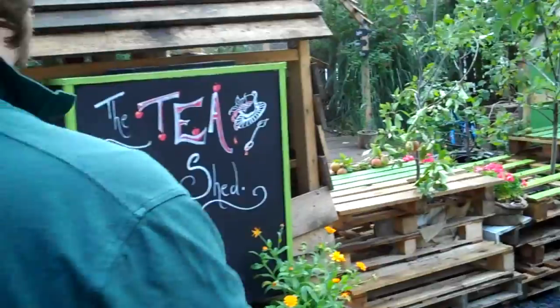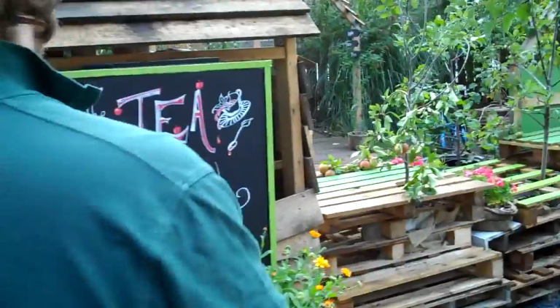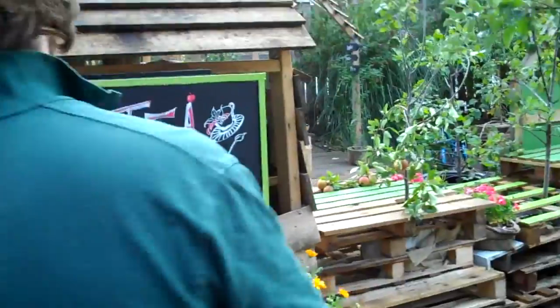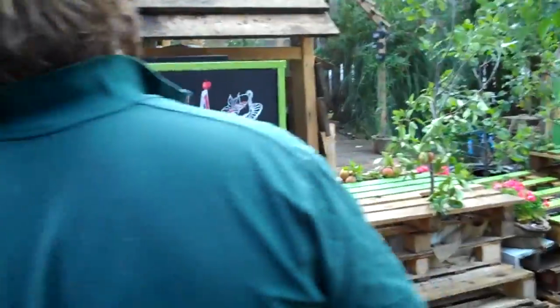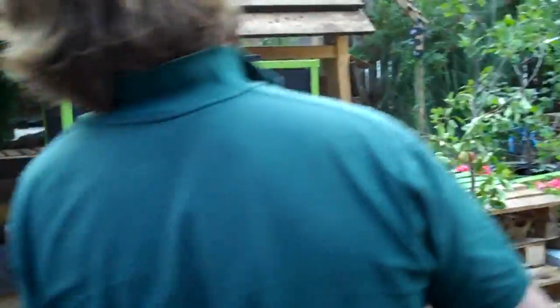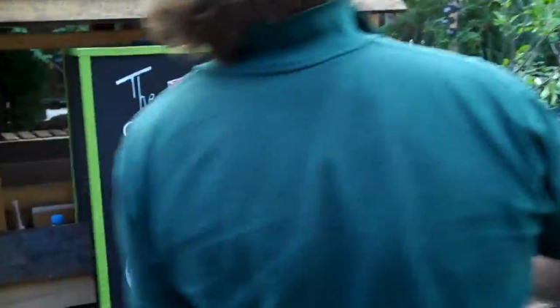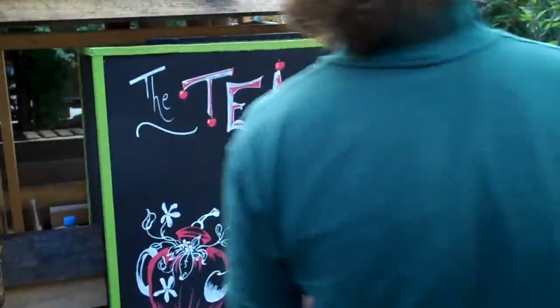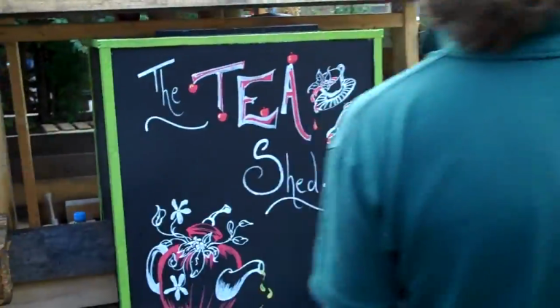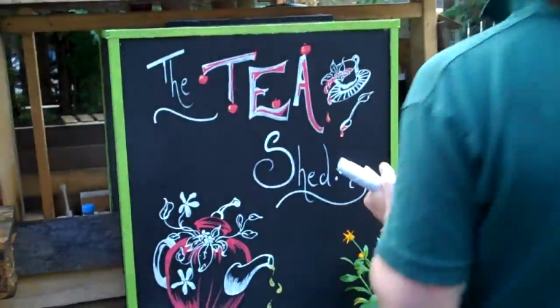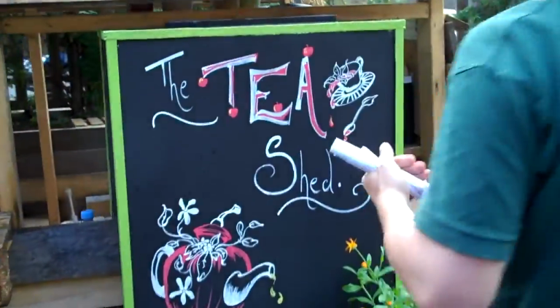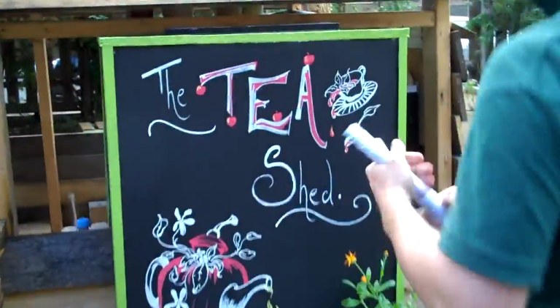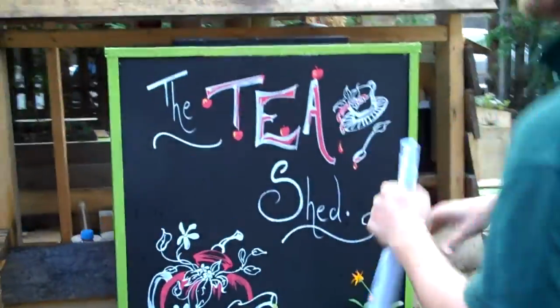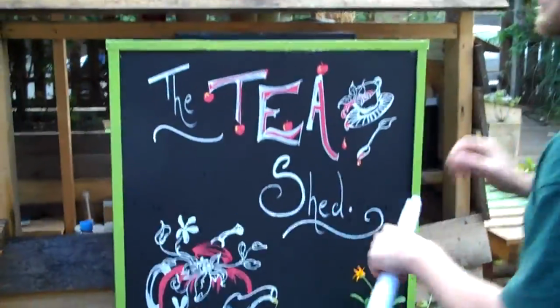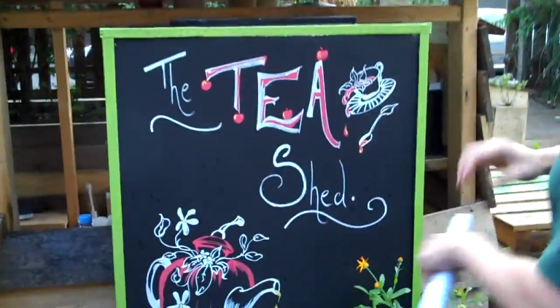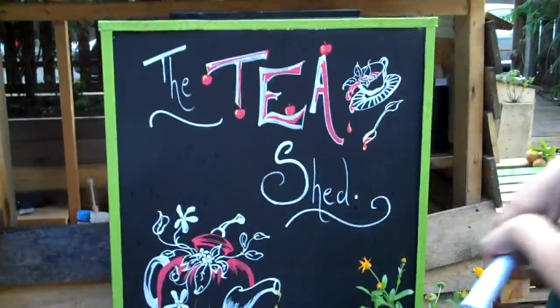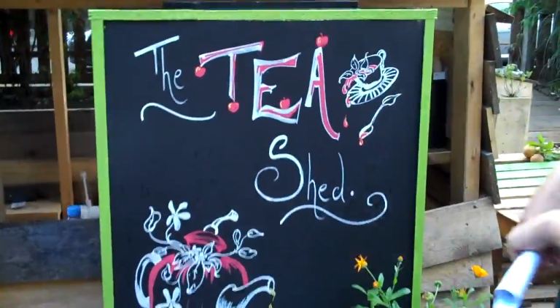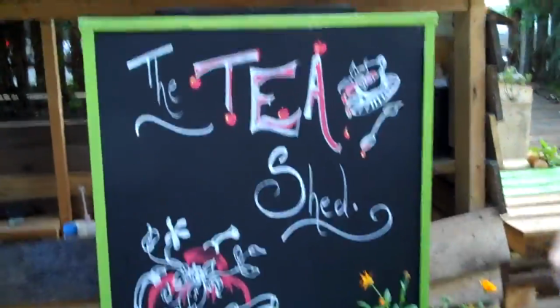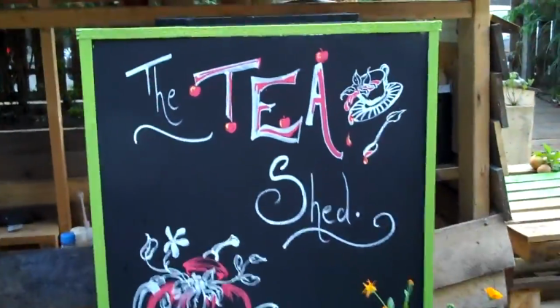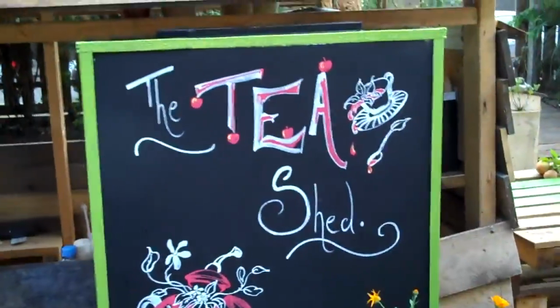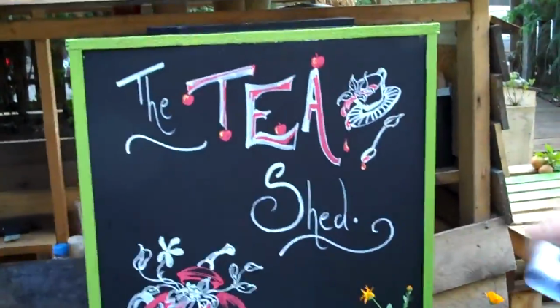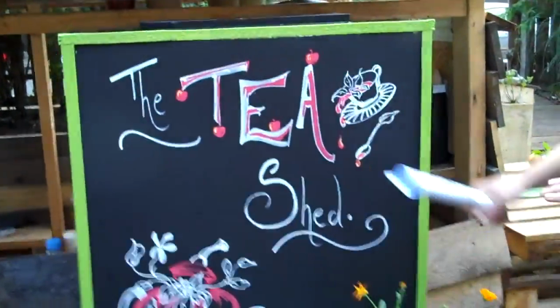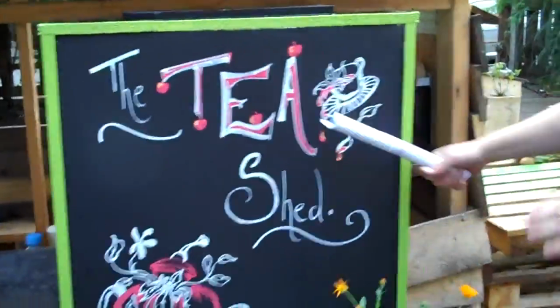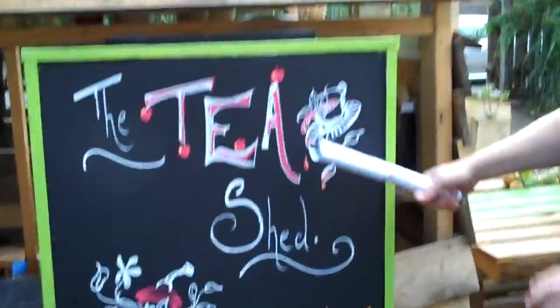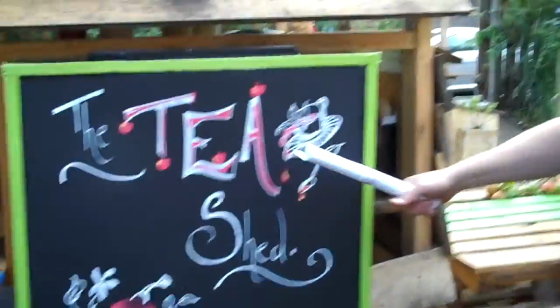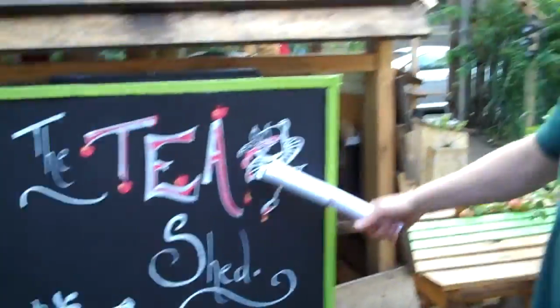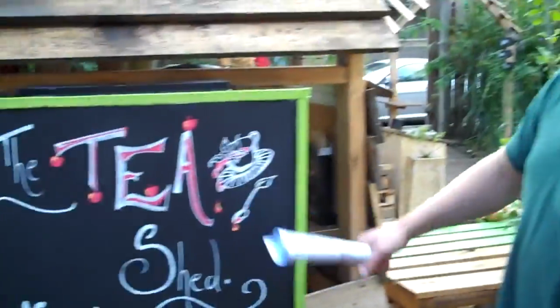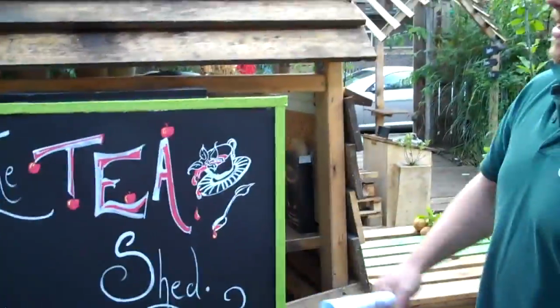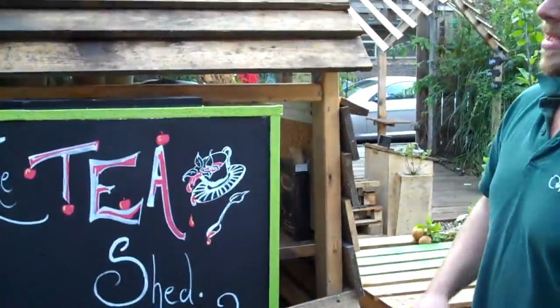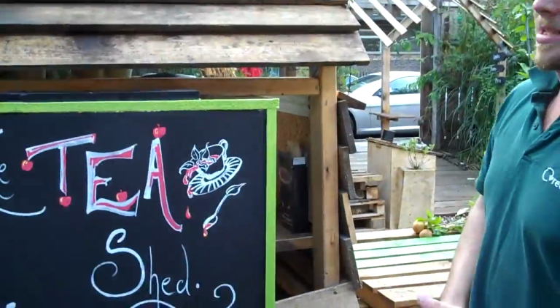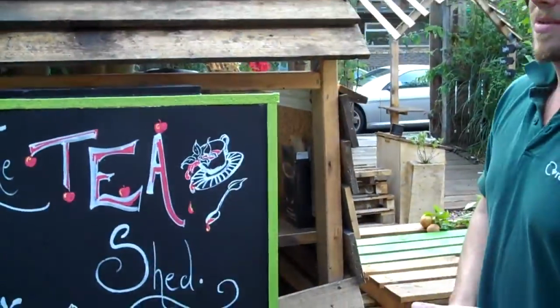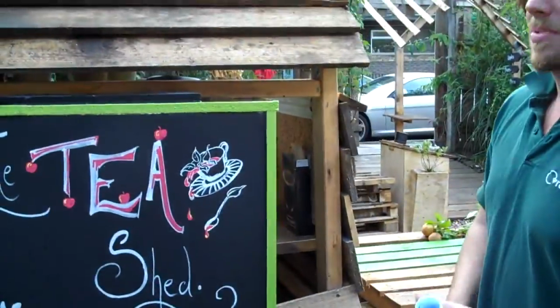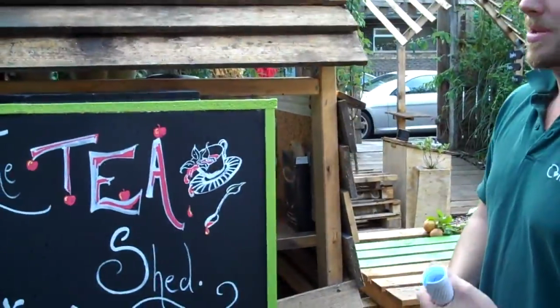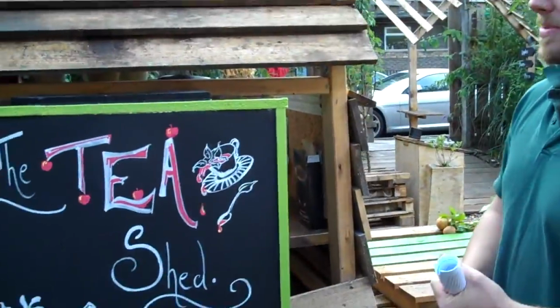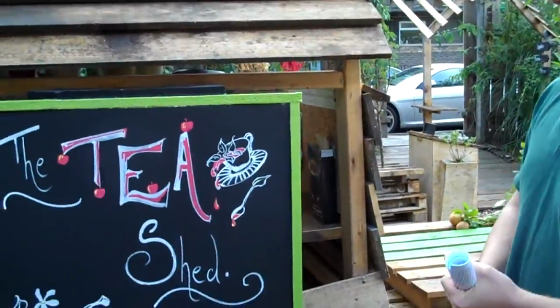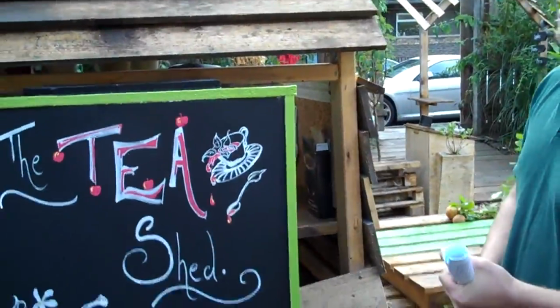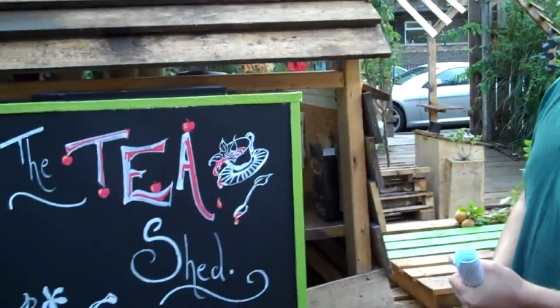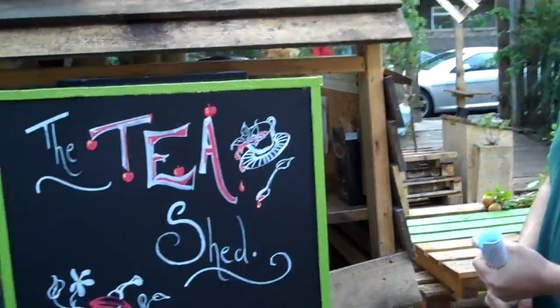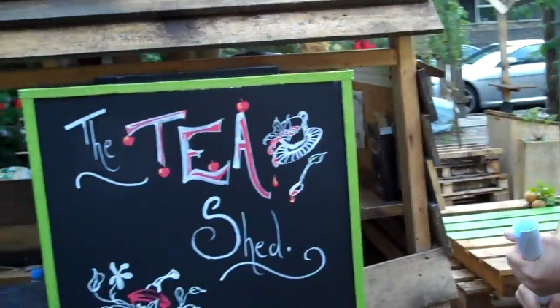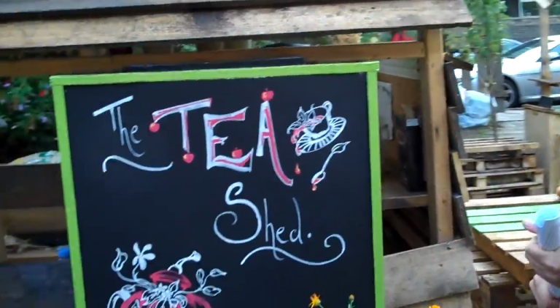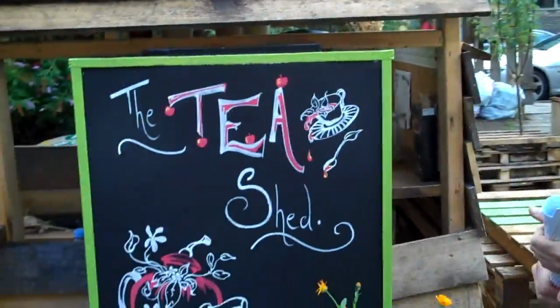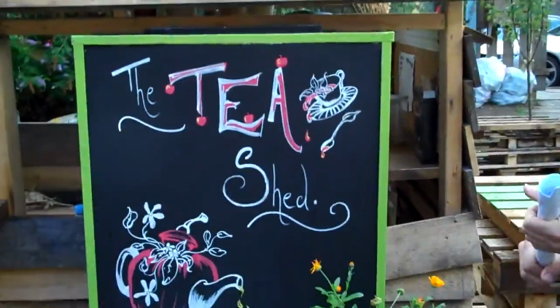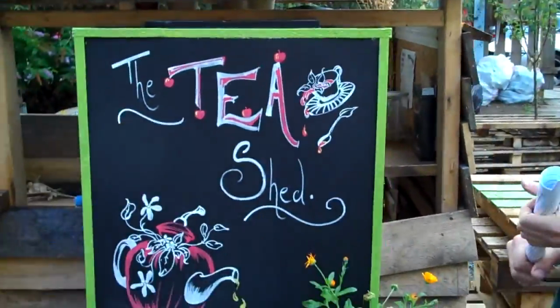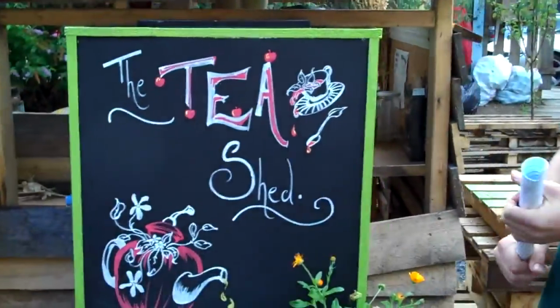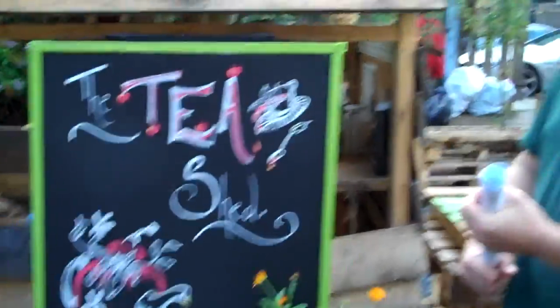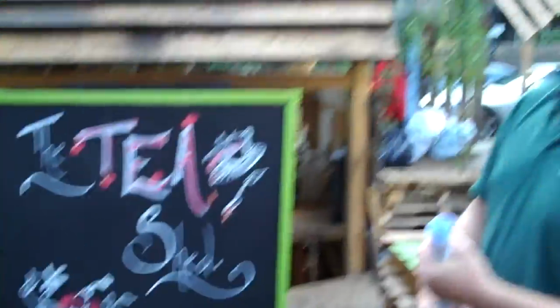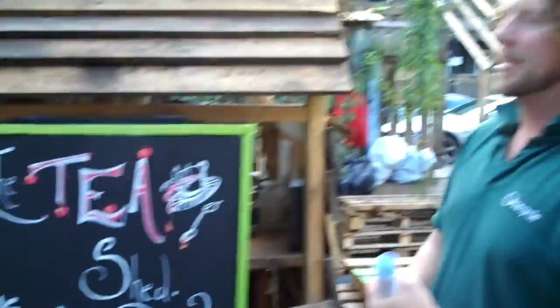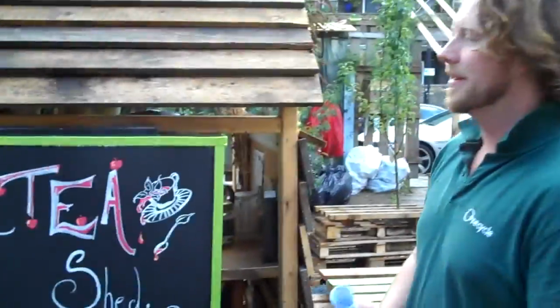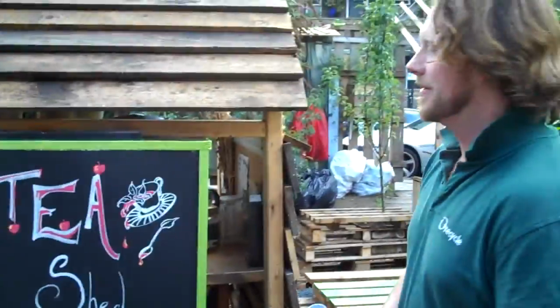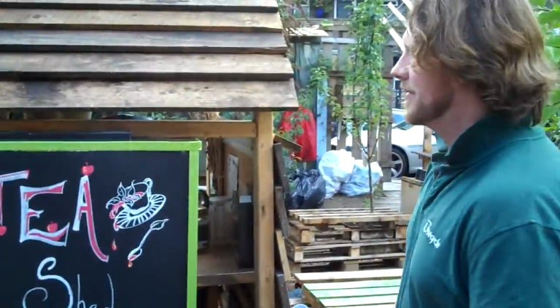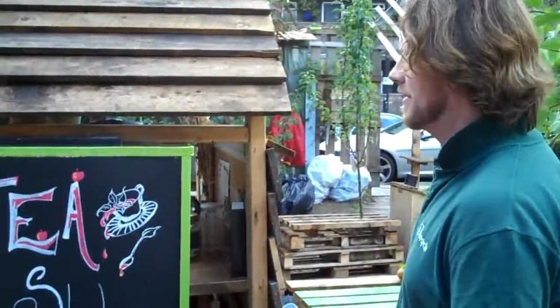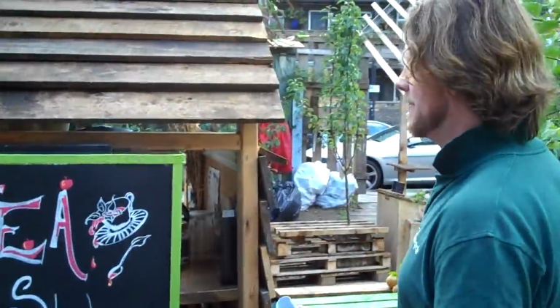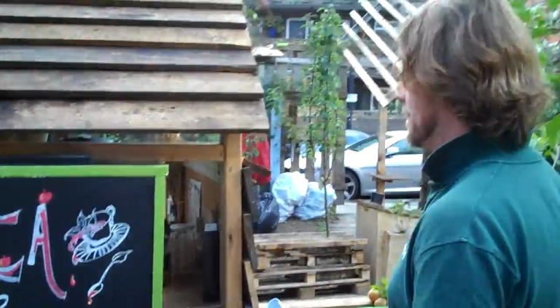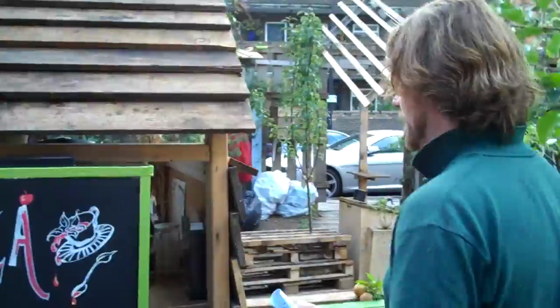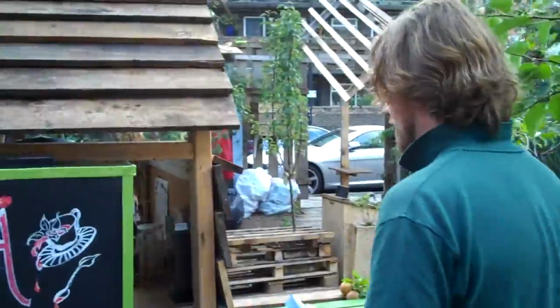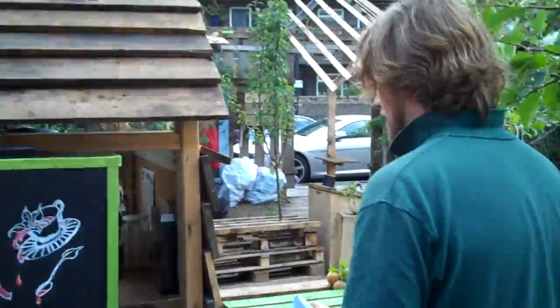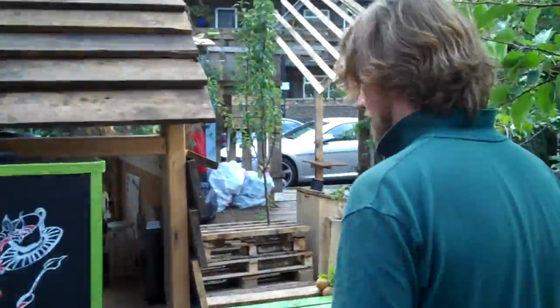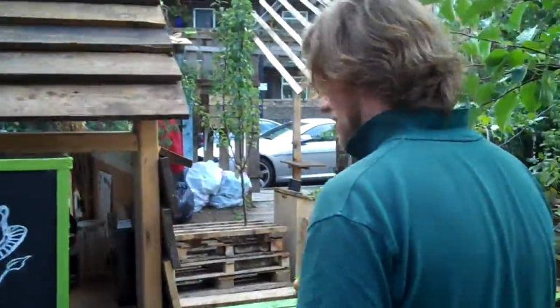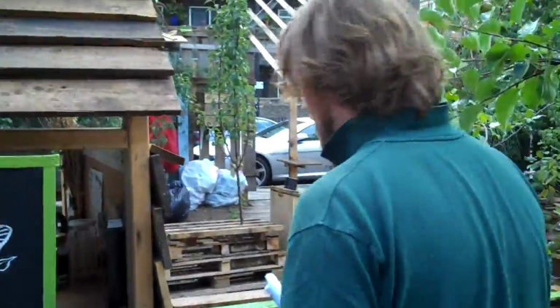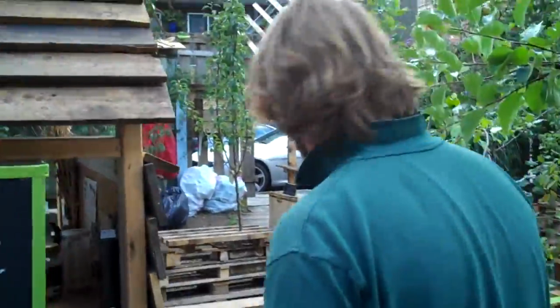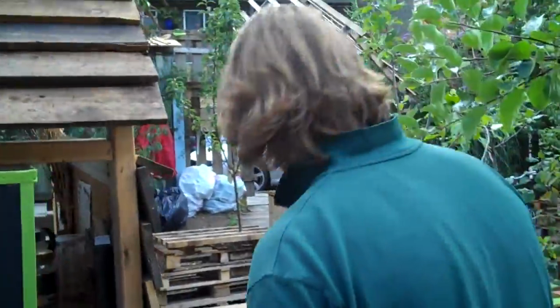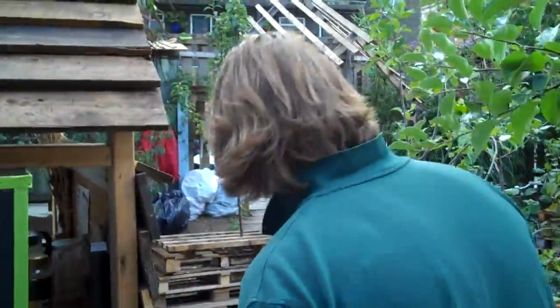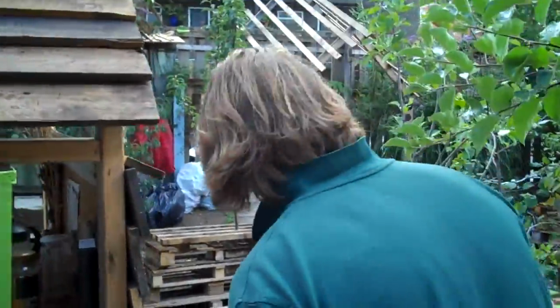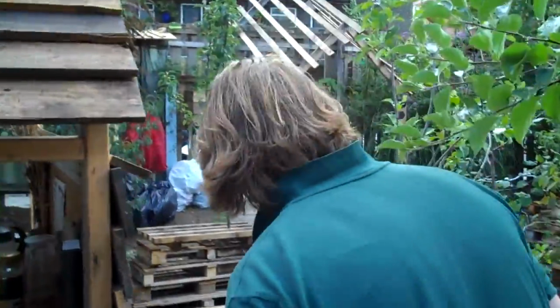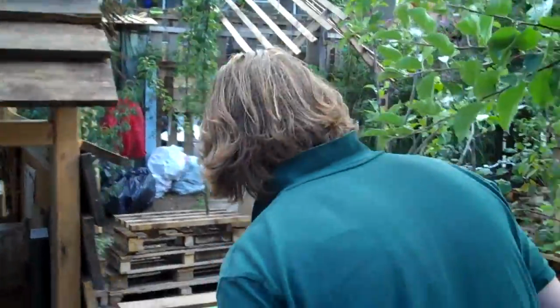Obviously, no Englishman would be complete without a tea shed. So there we have a tea shed.